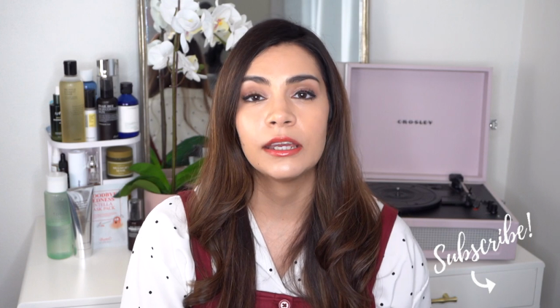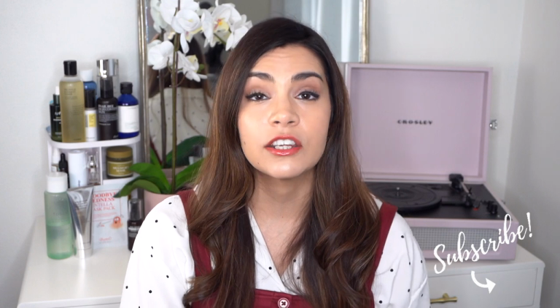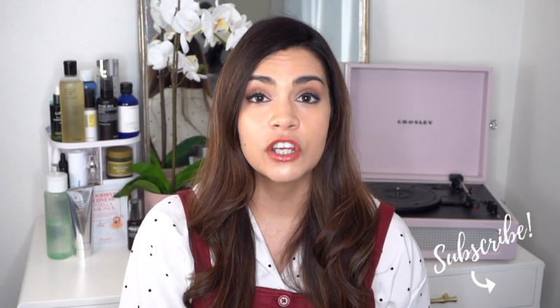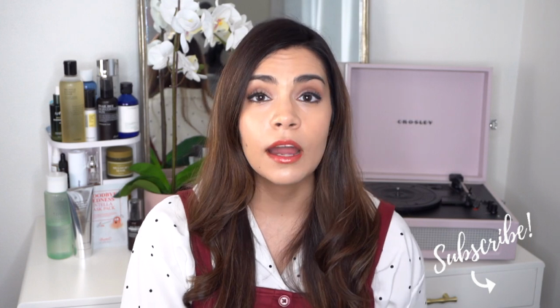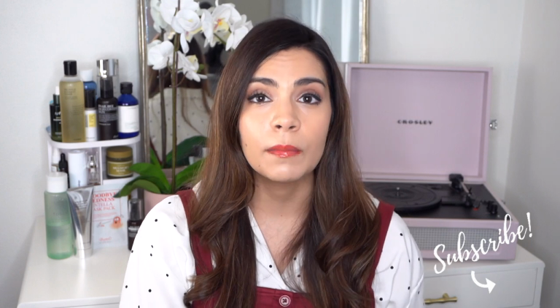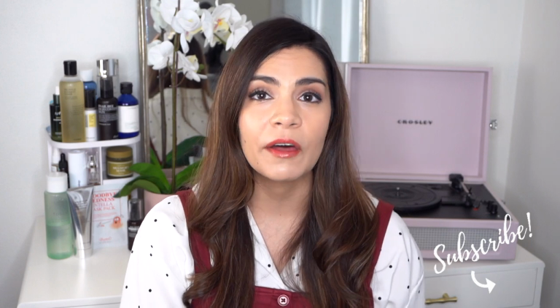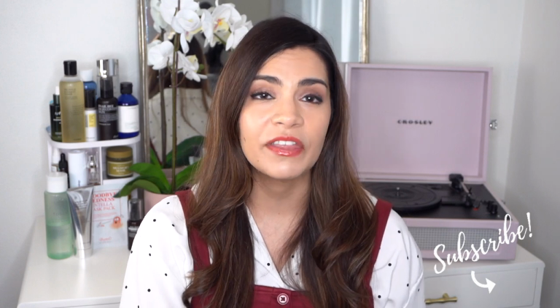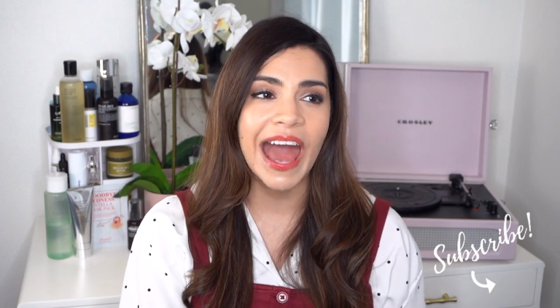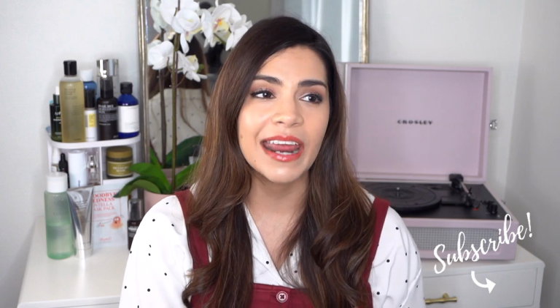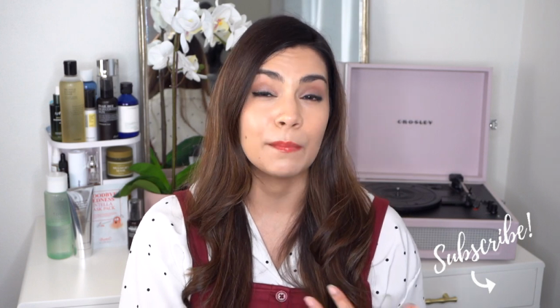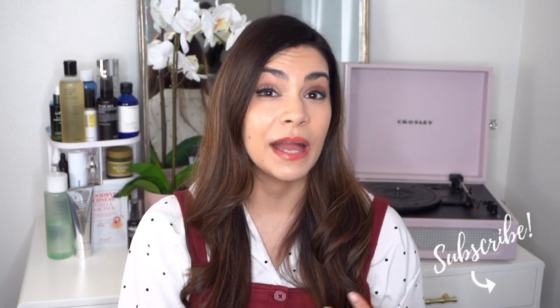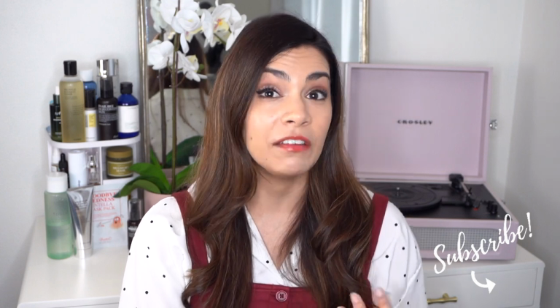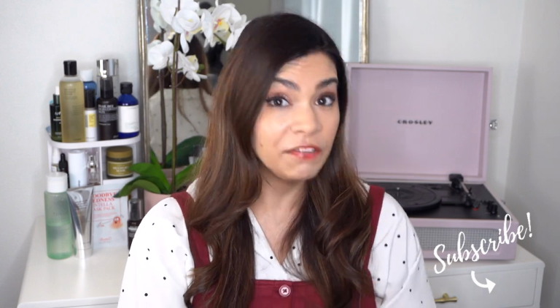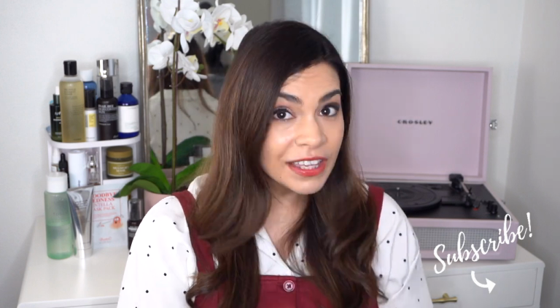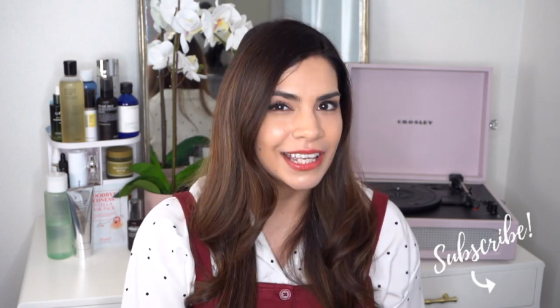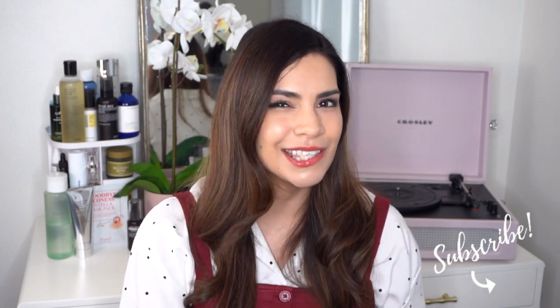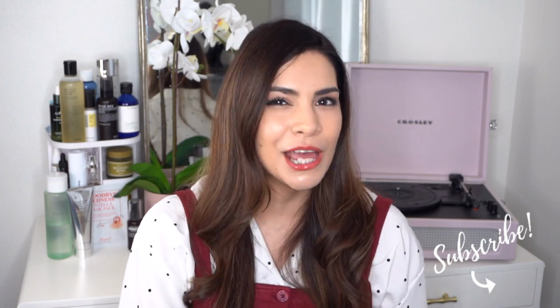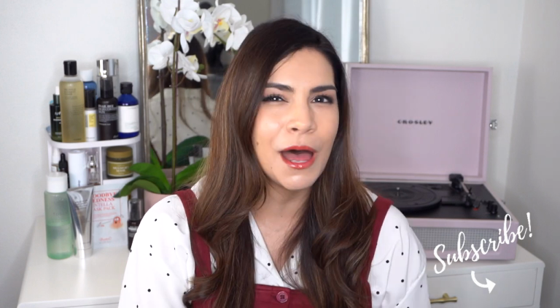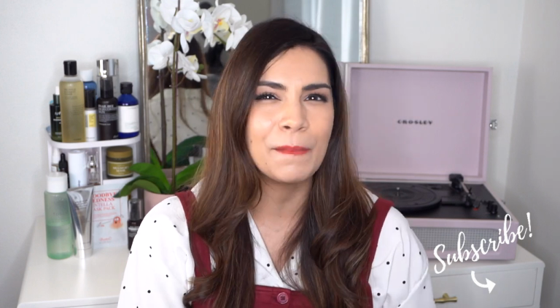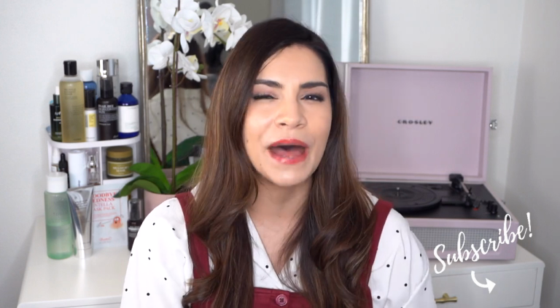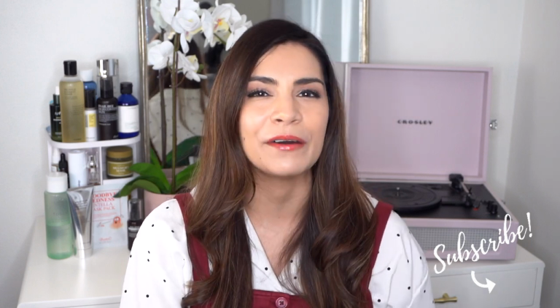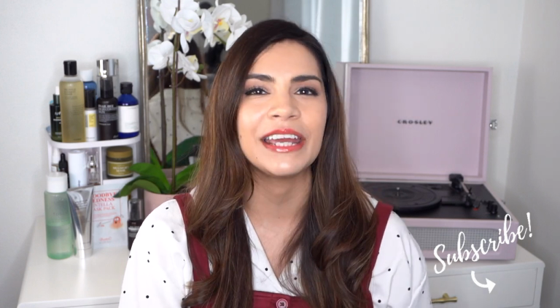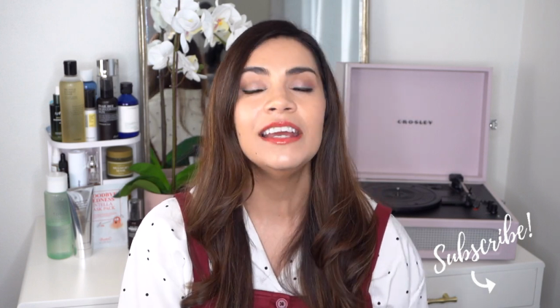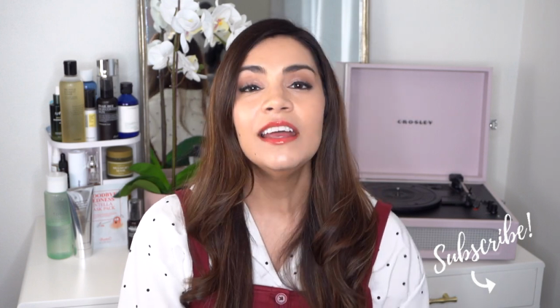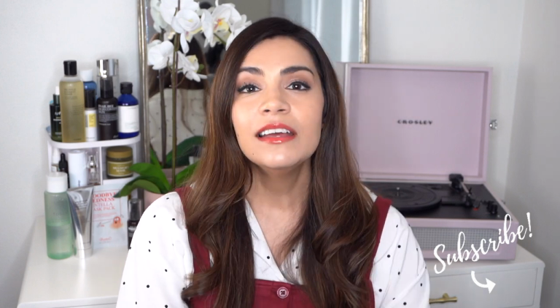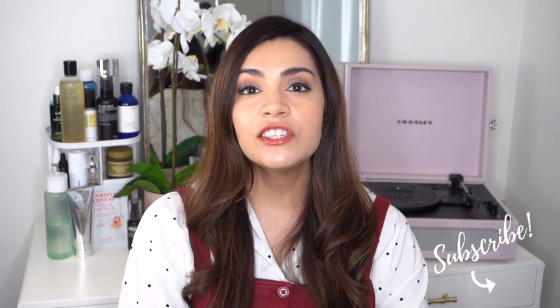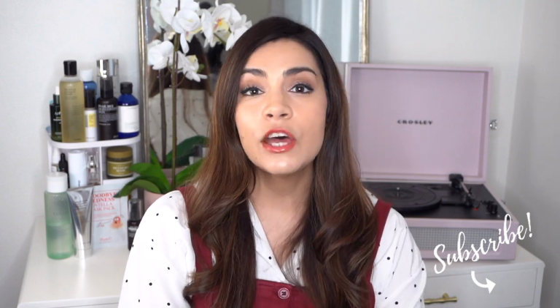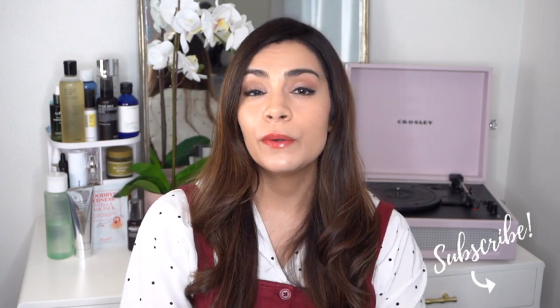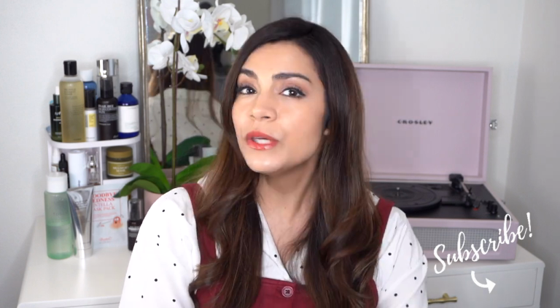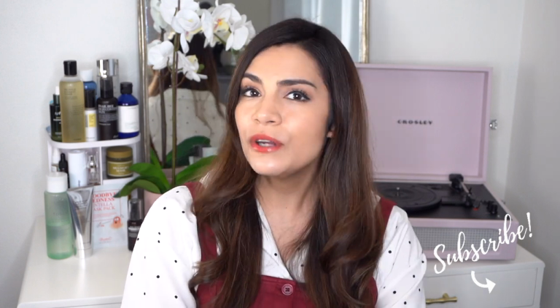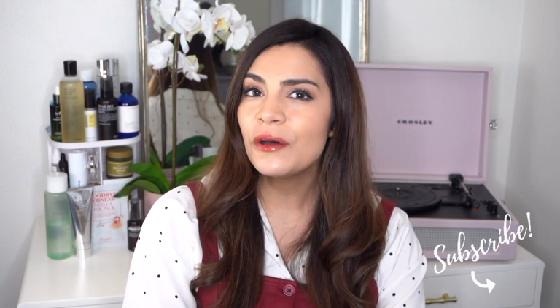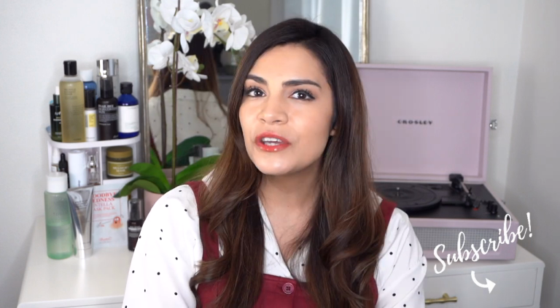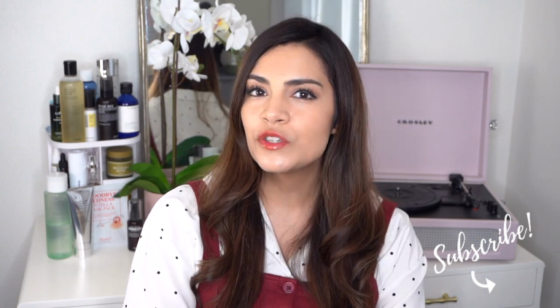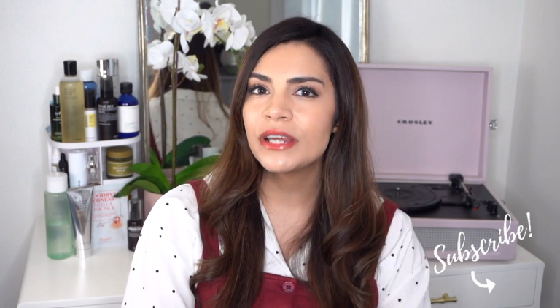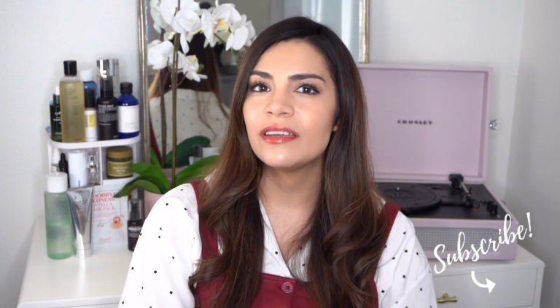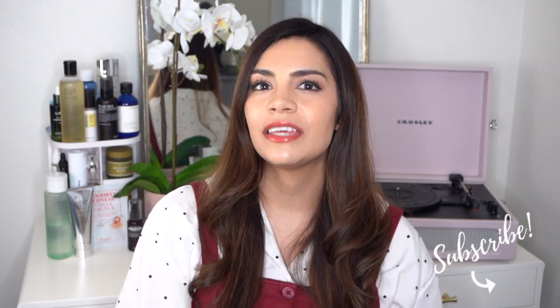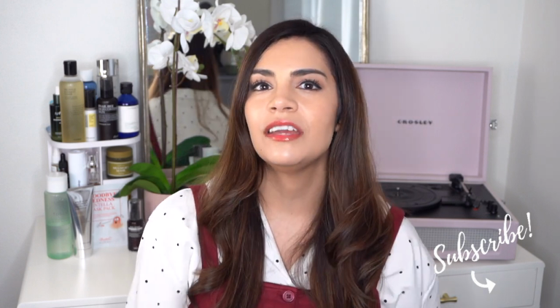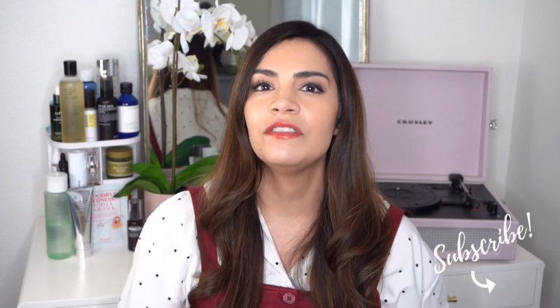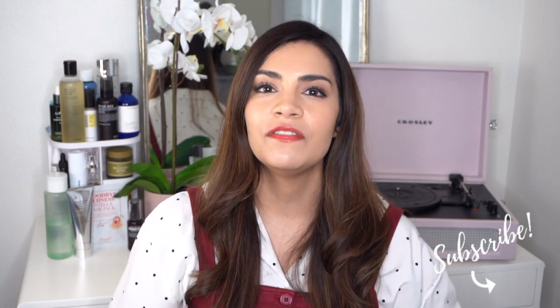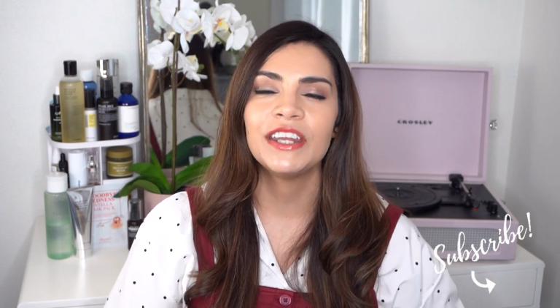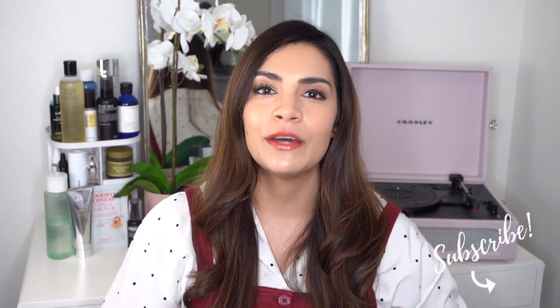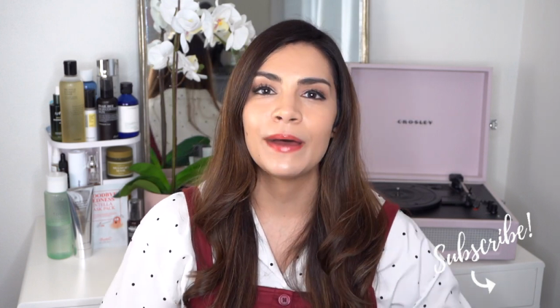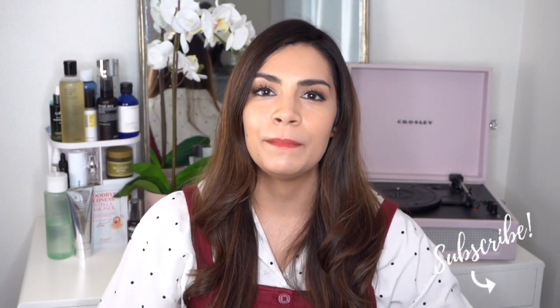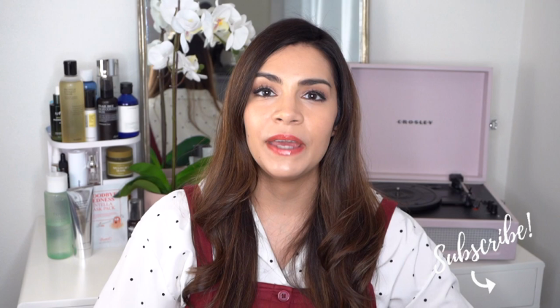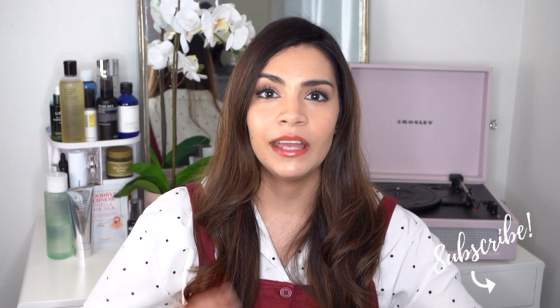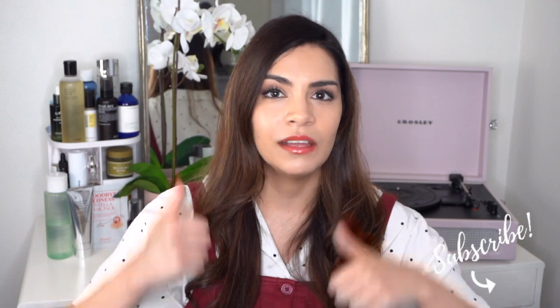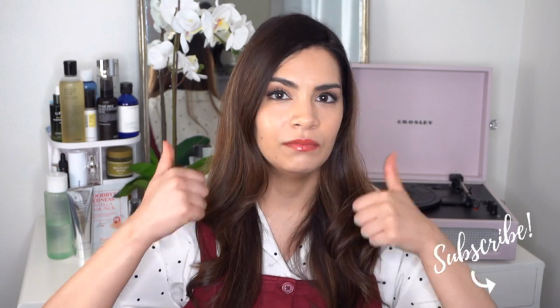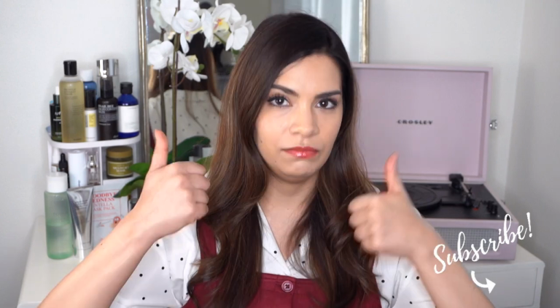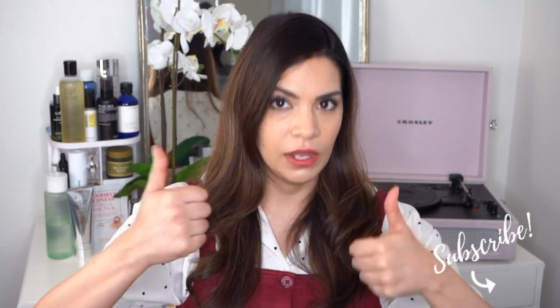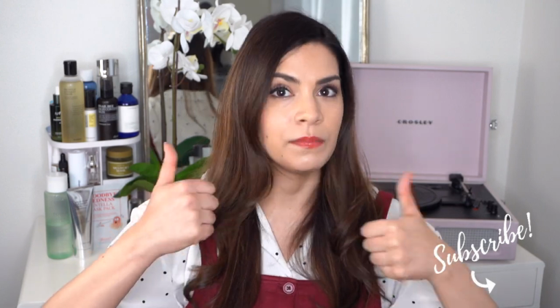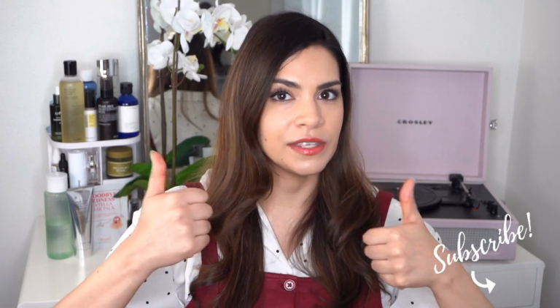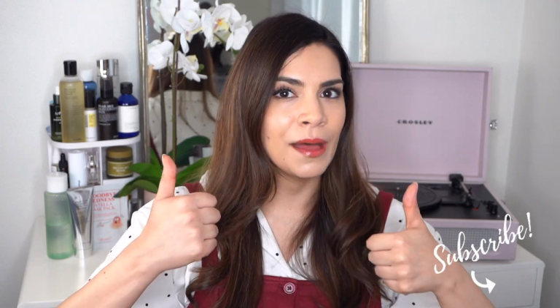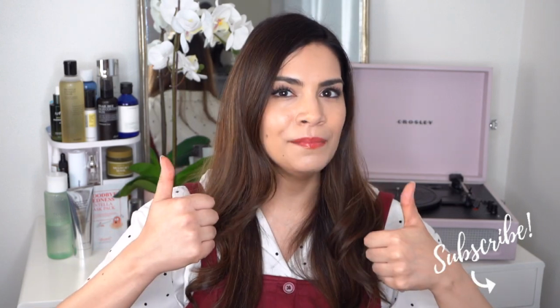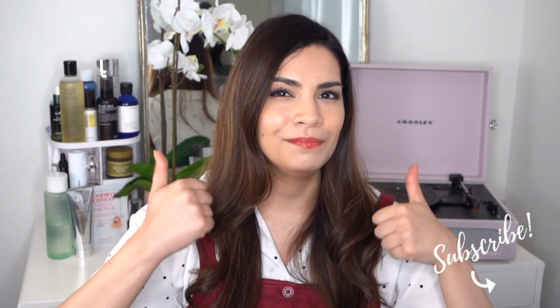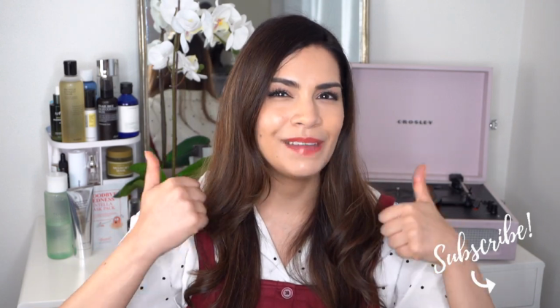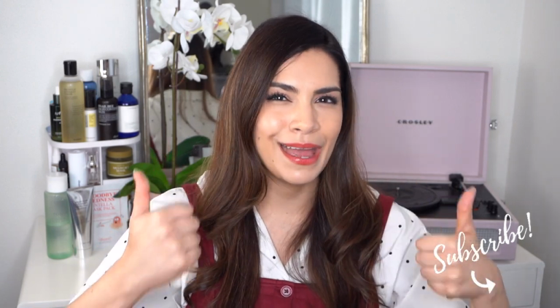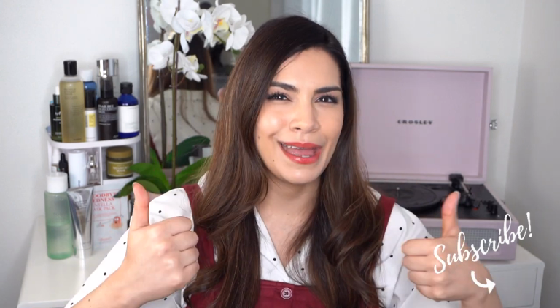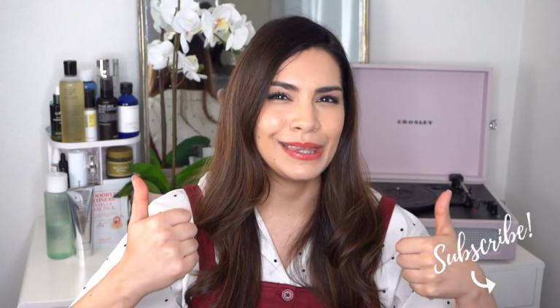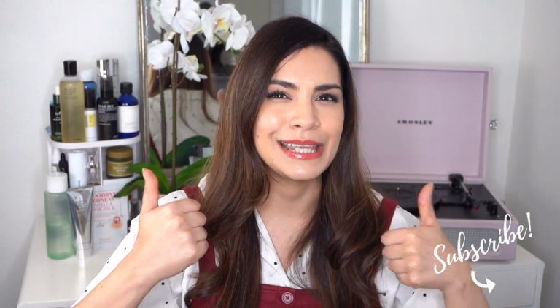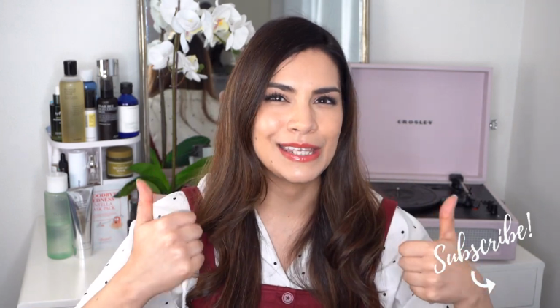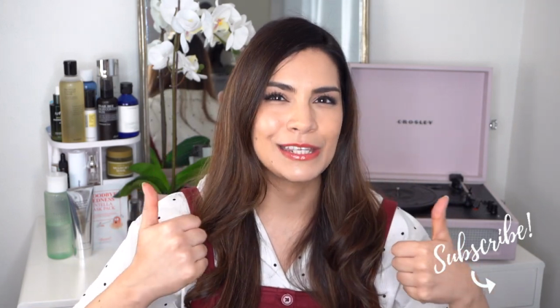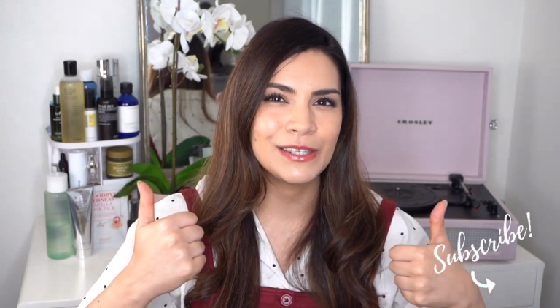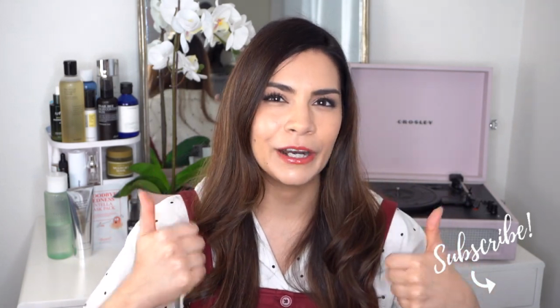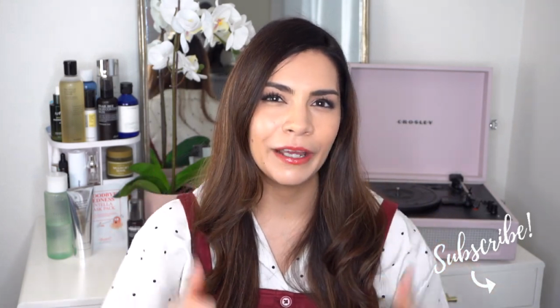I'm going to talk about that and my feelings about it. You know the drill — give the video a big thumbs up and let's get started.